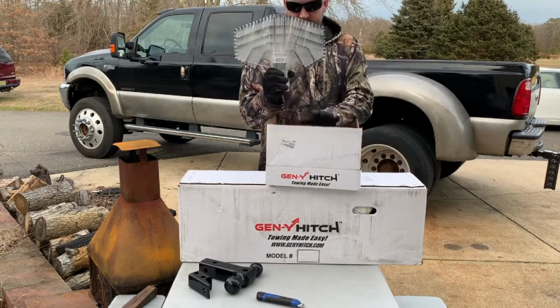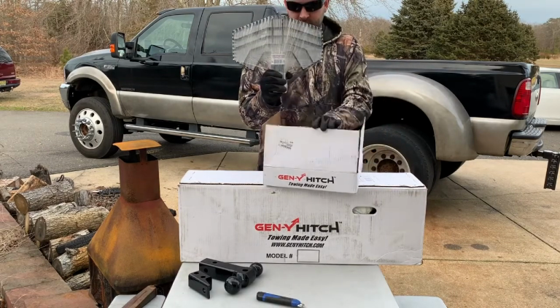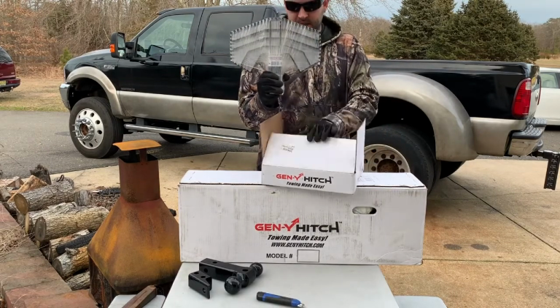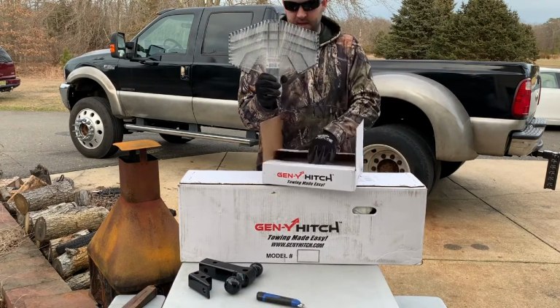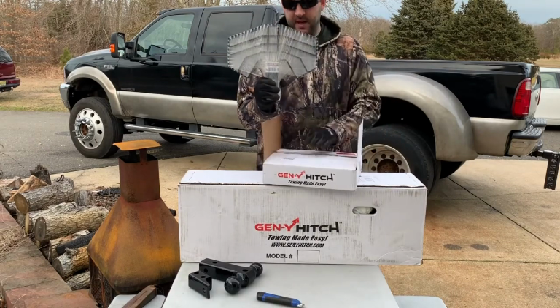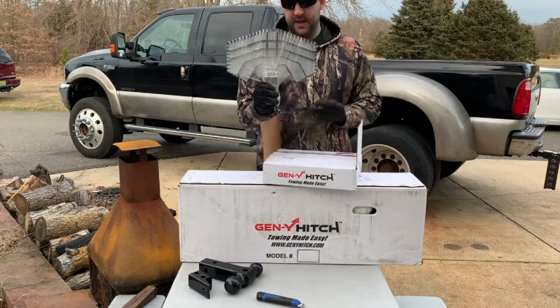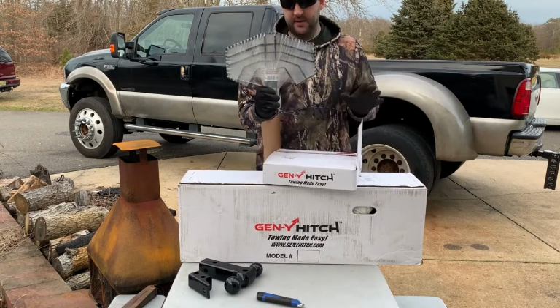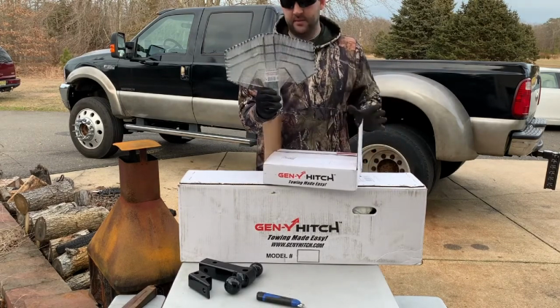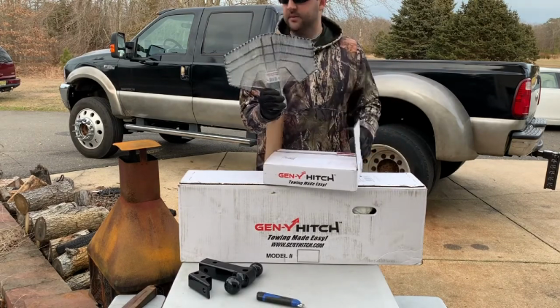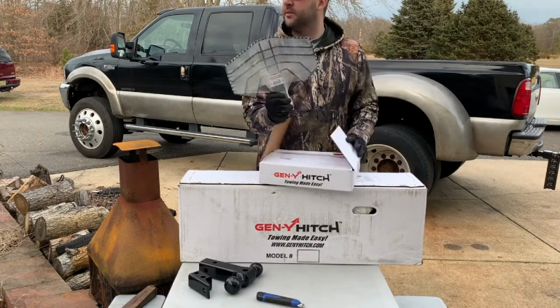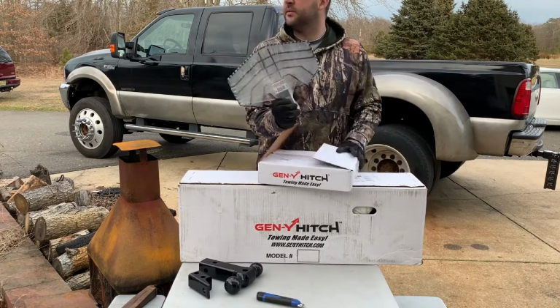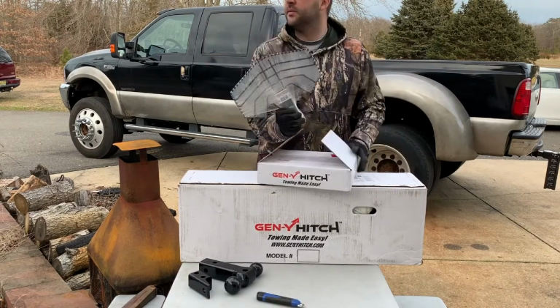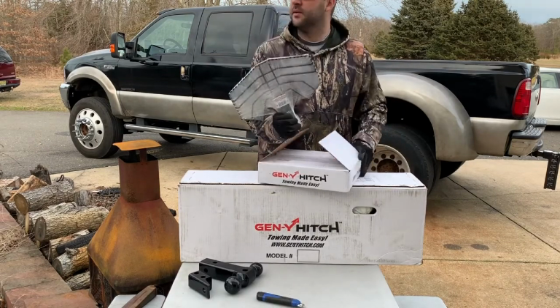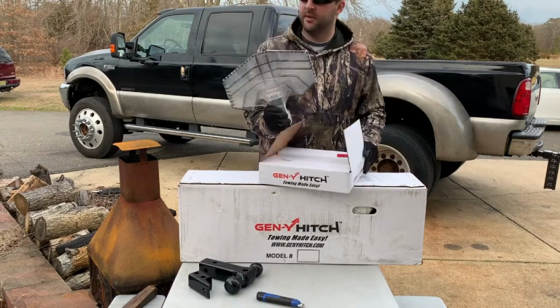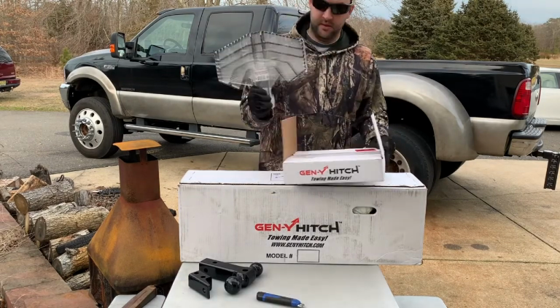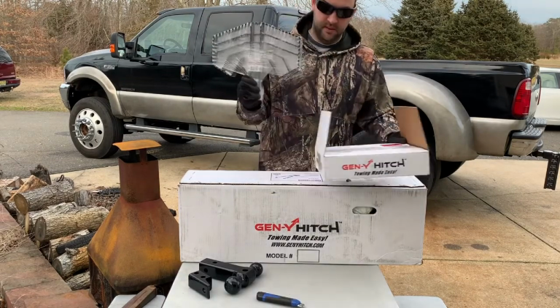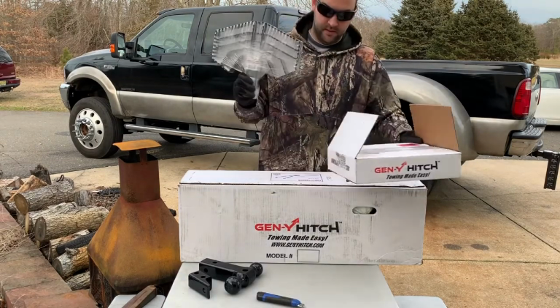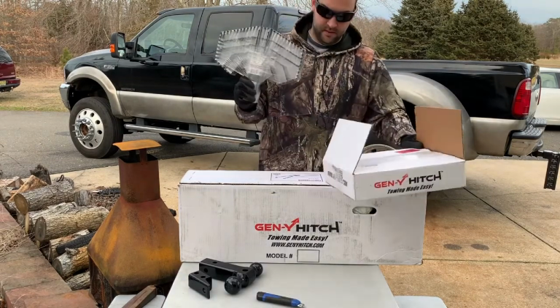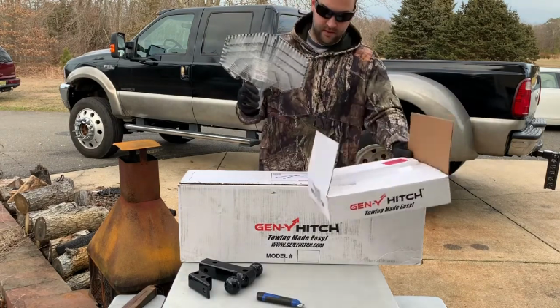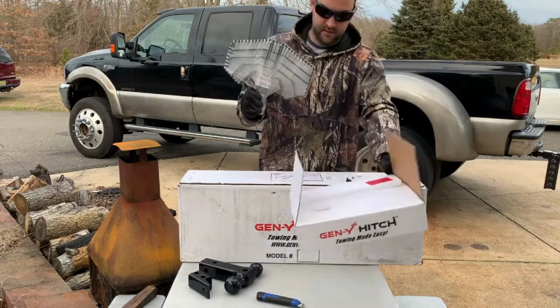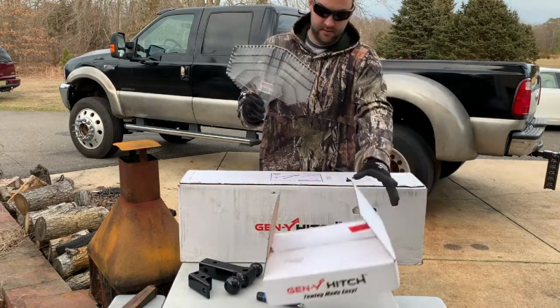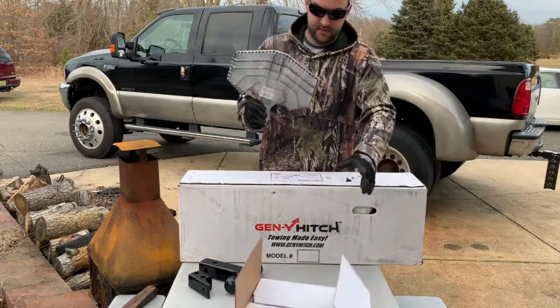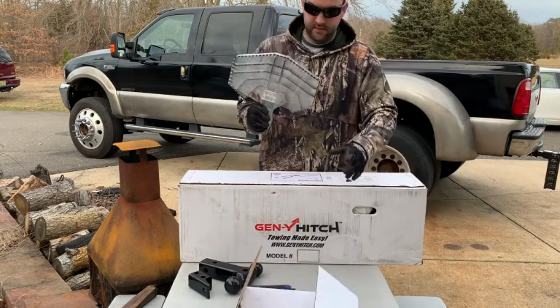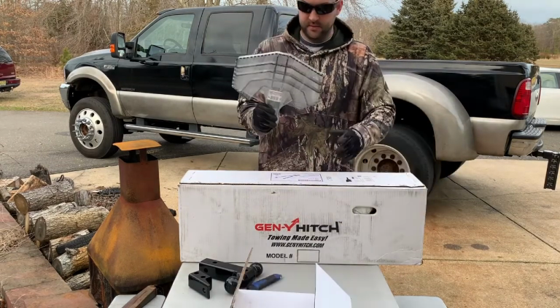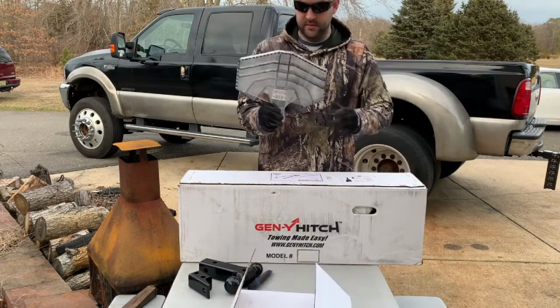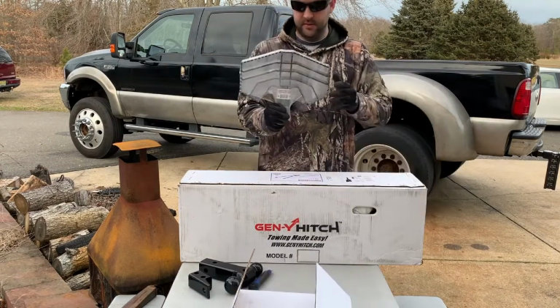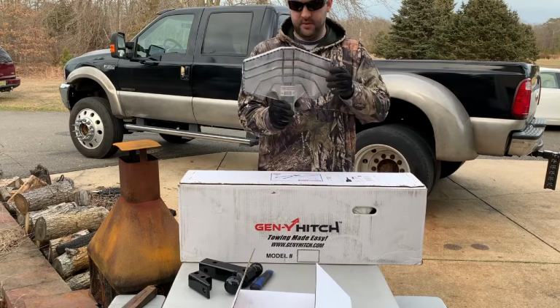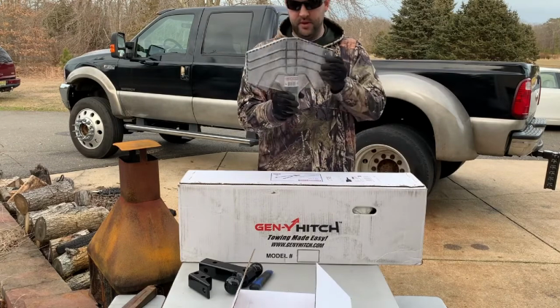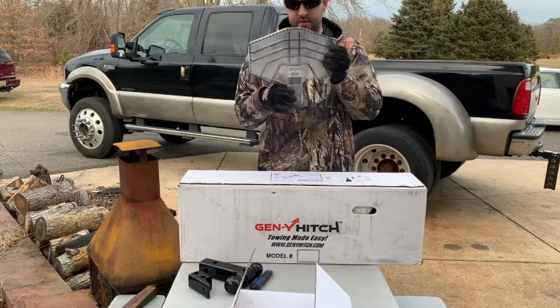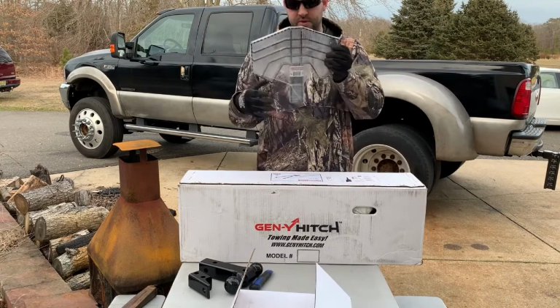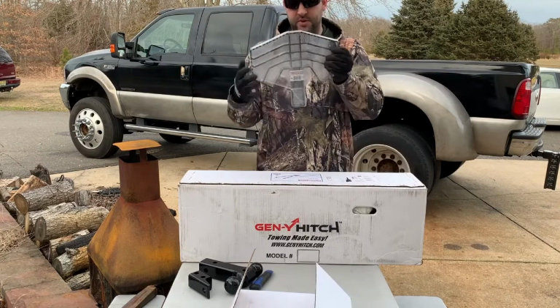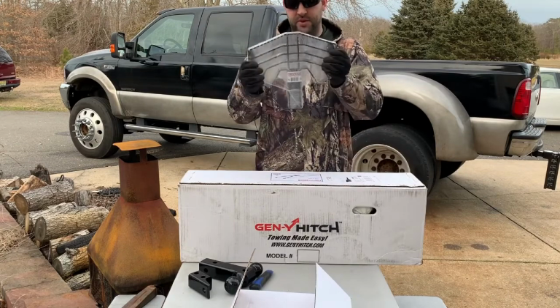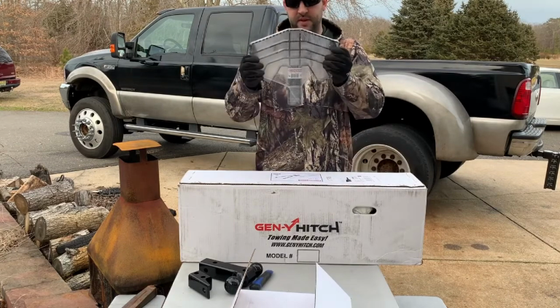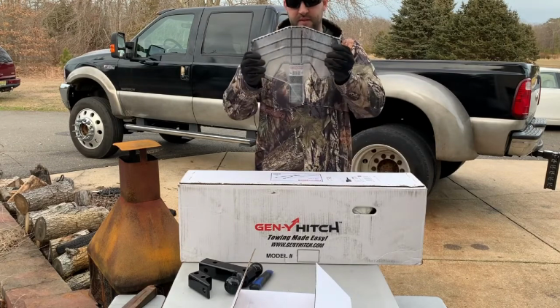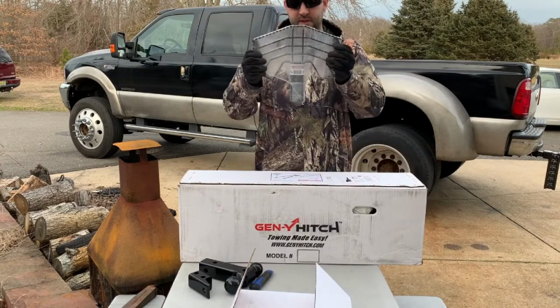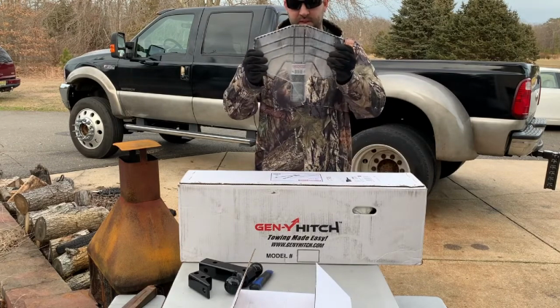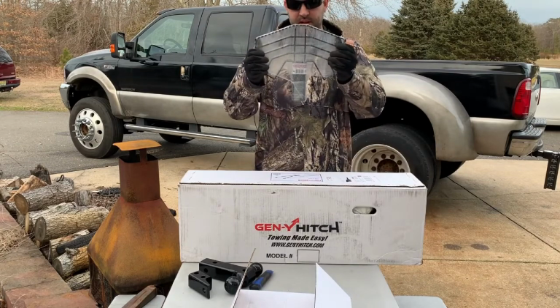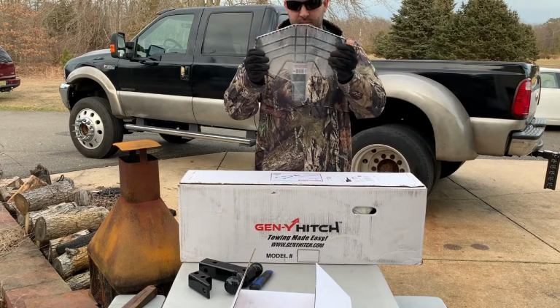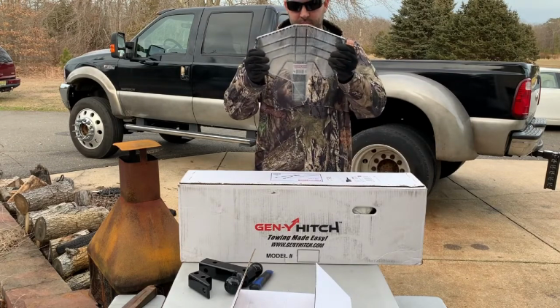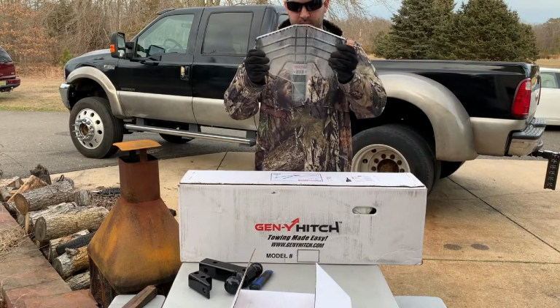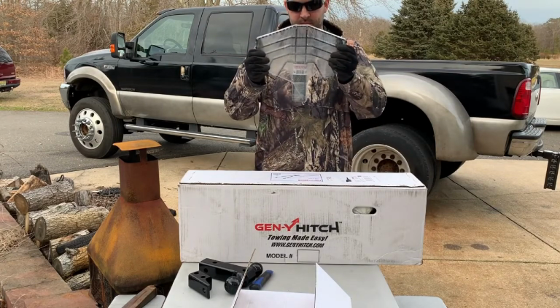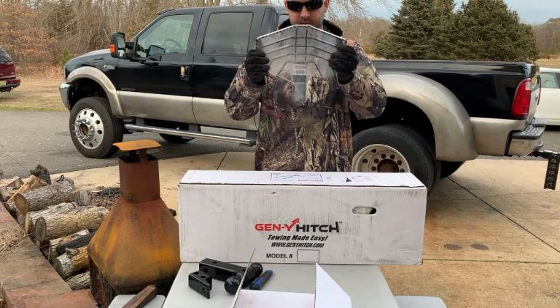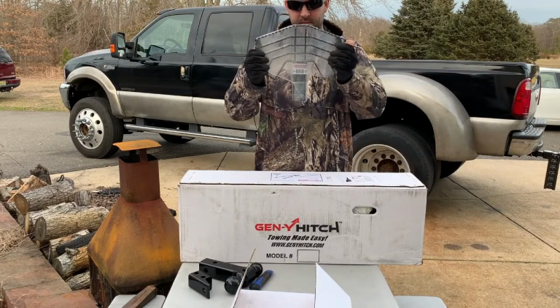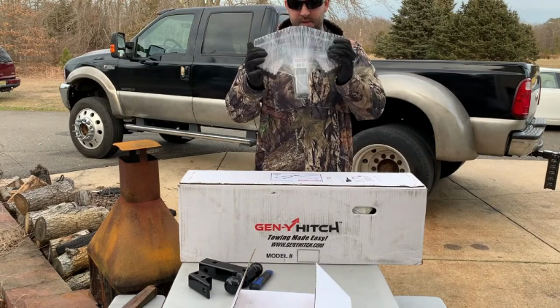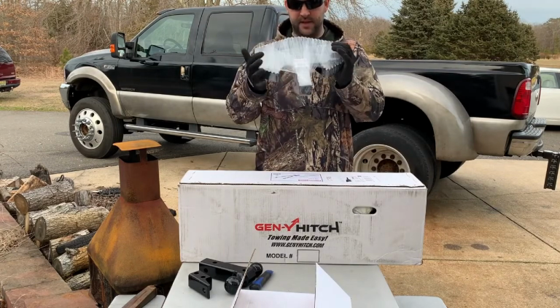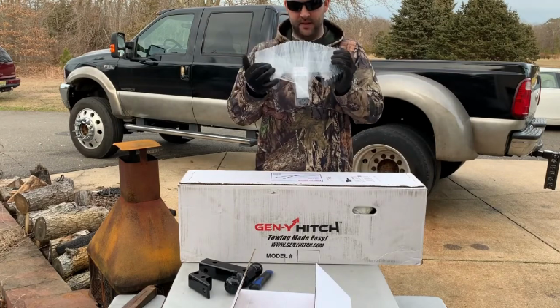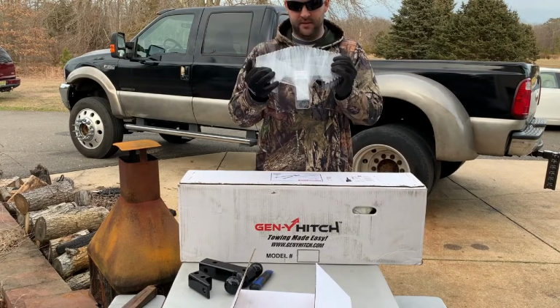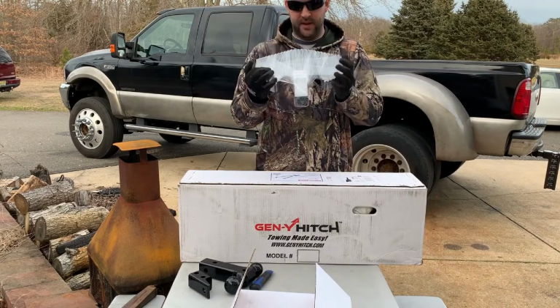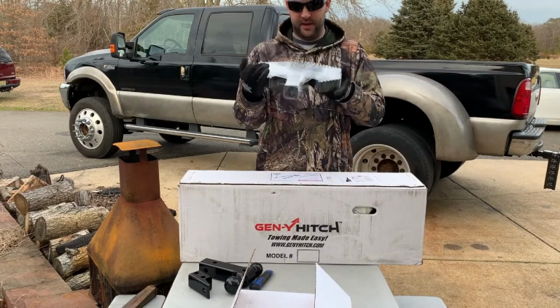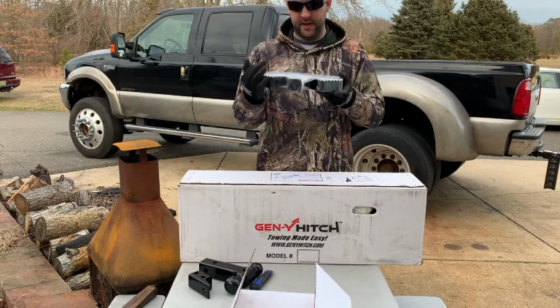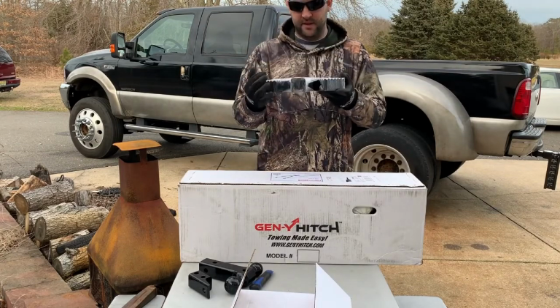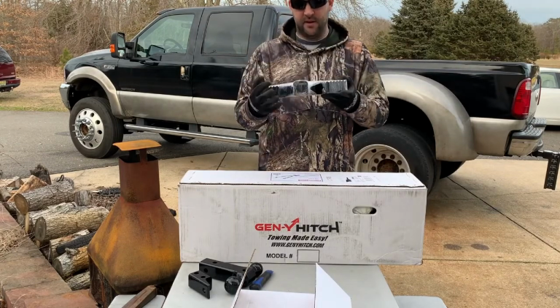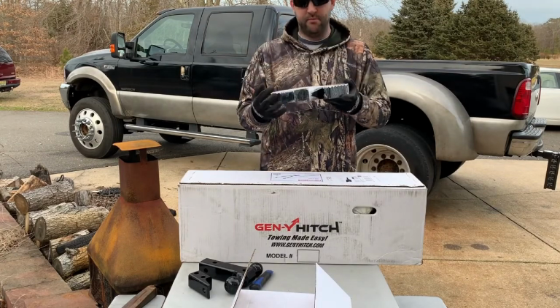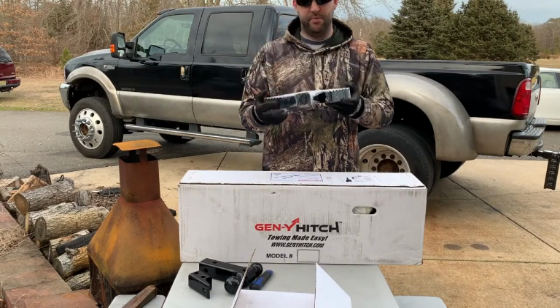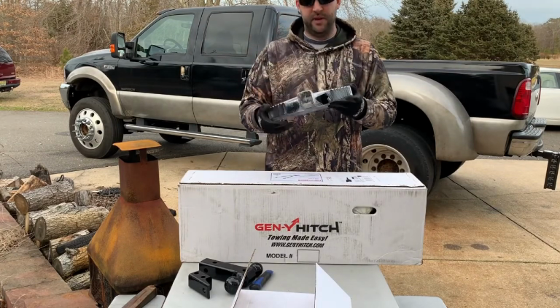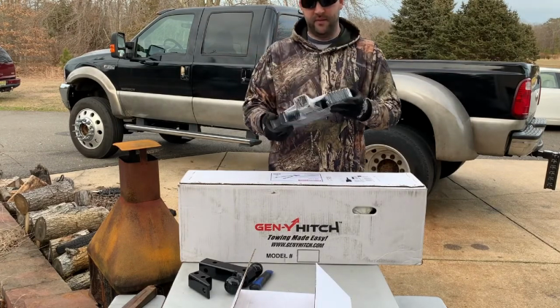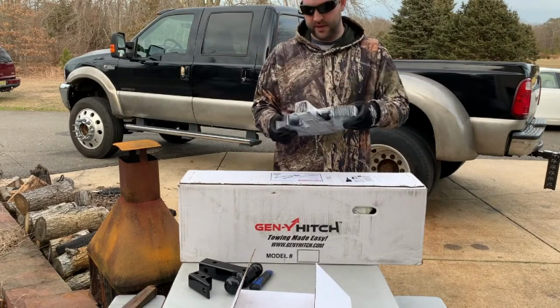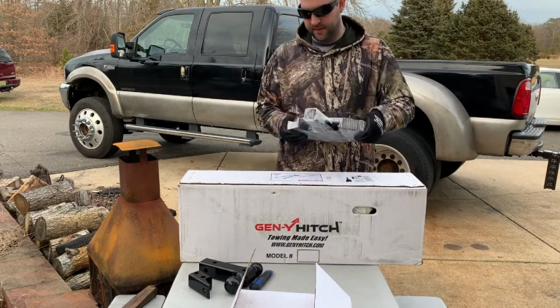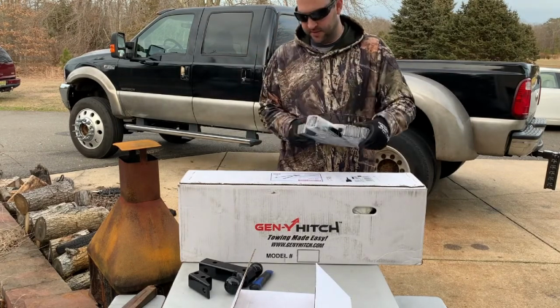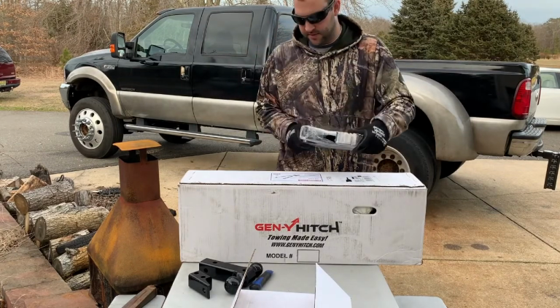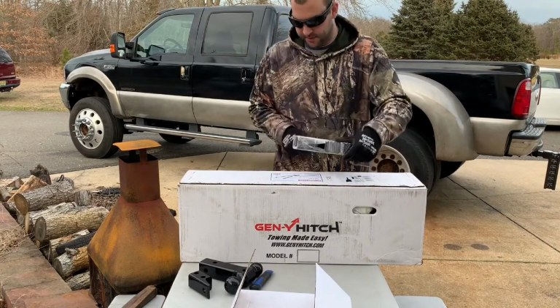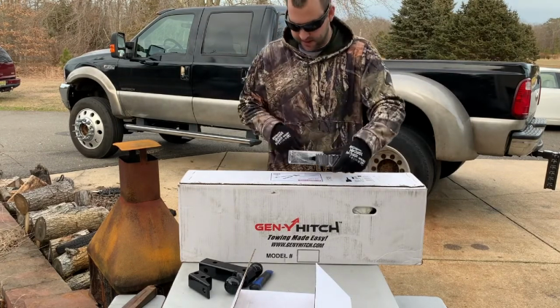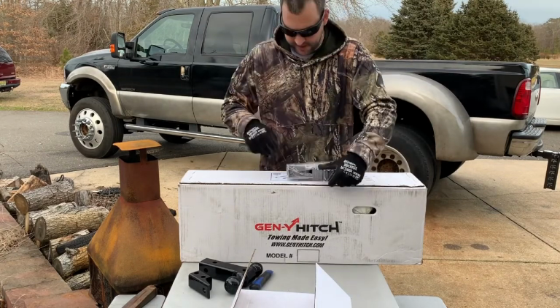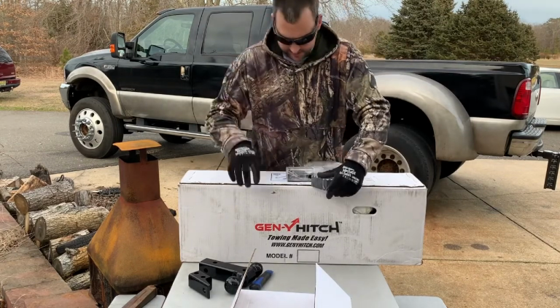Here's the 2 inch receiver step. It's almost like — I think they call them beaver tails or something like that.